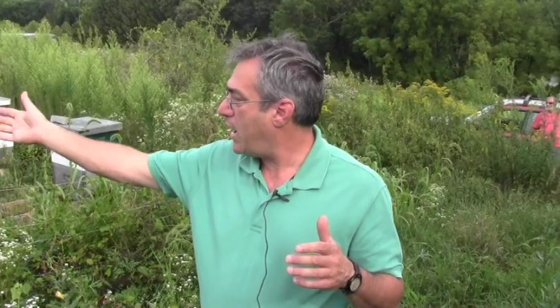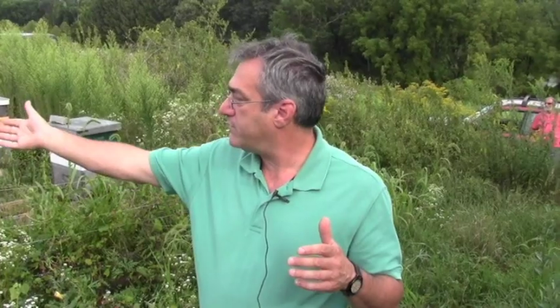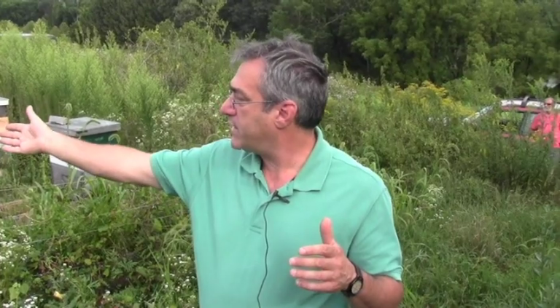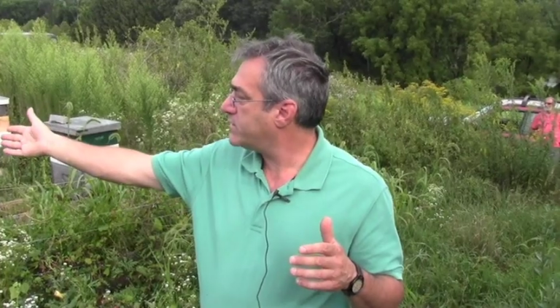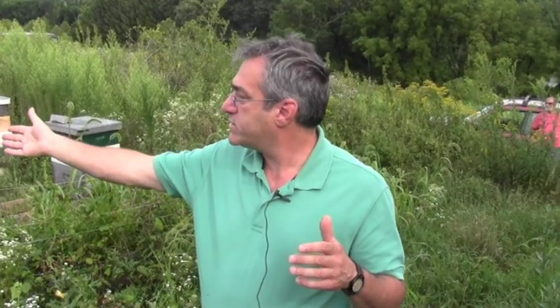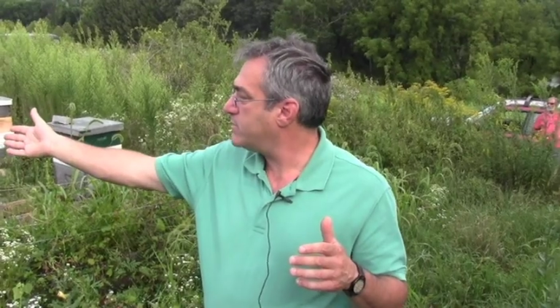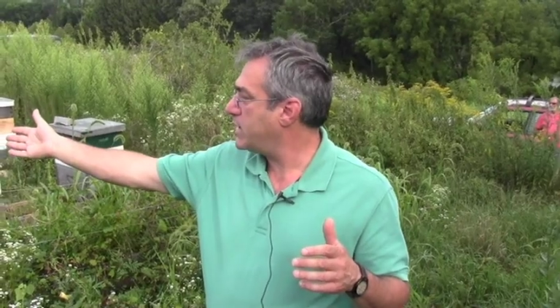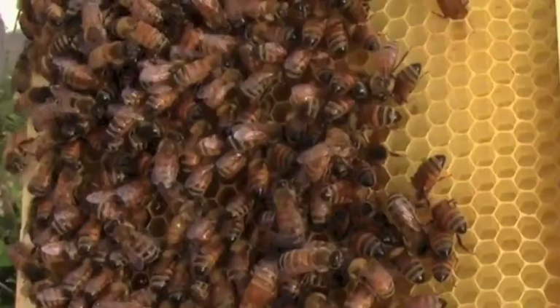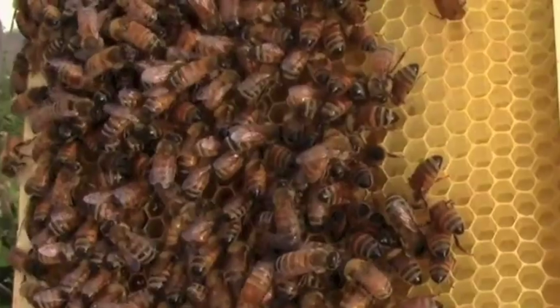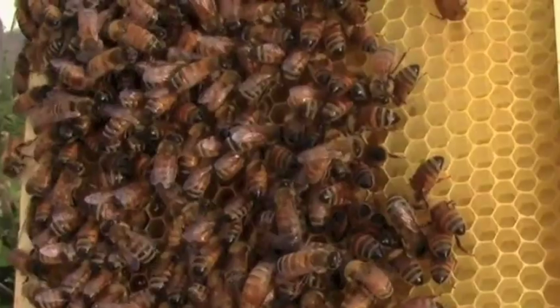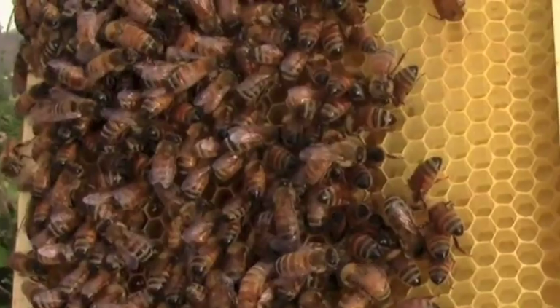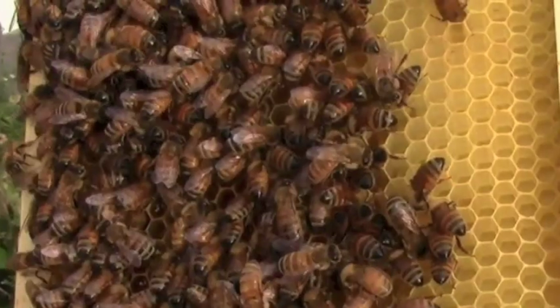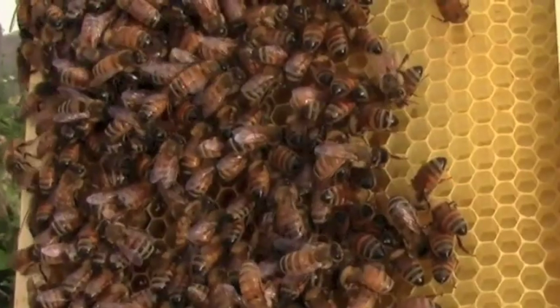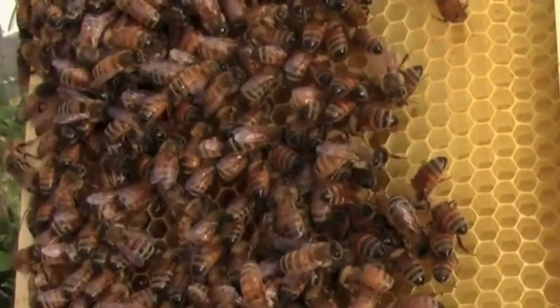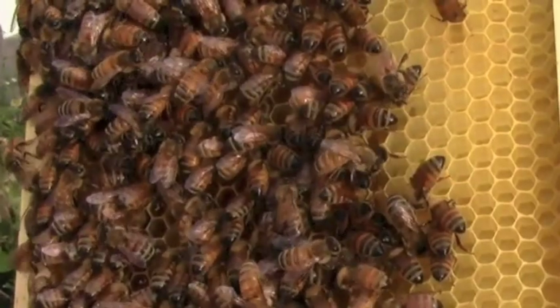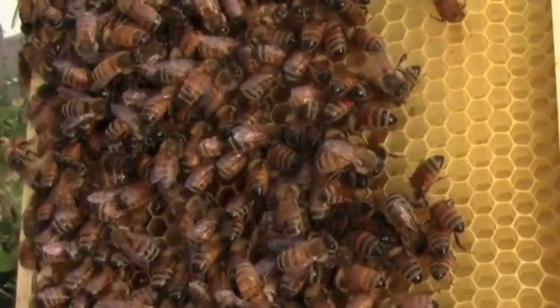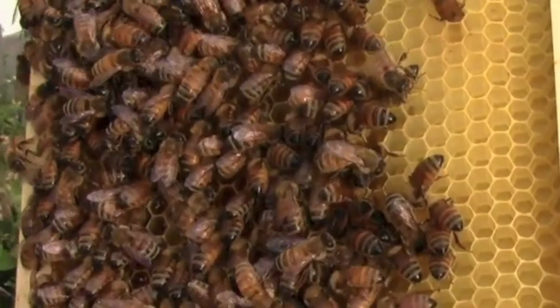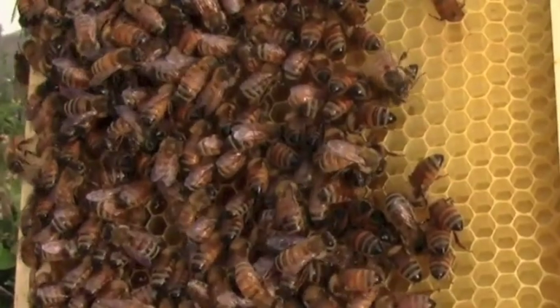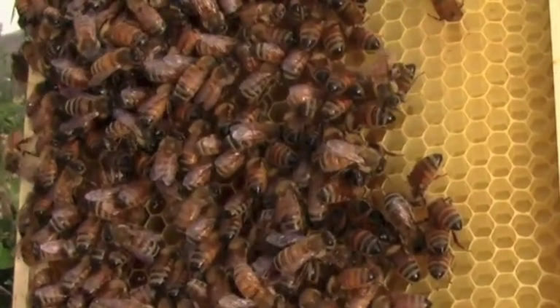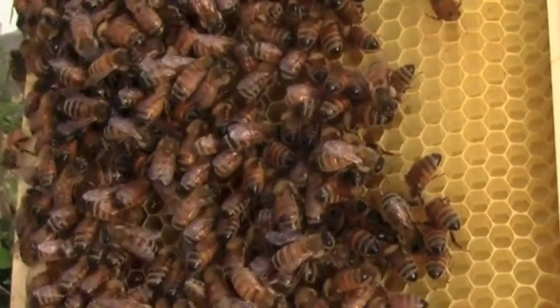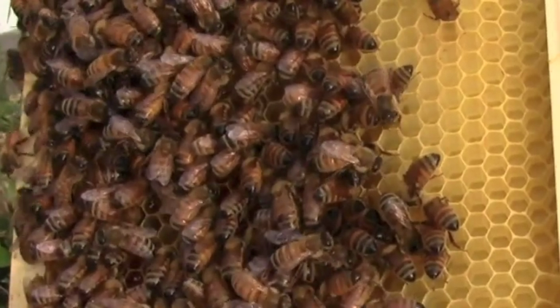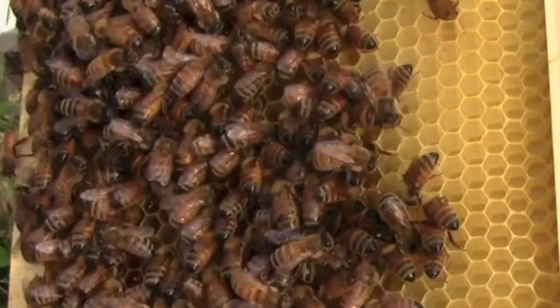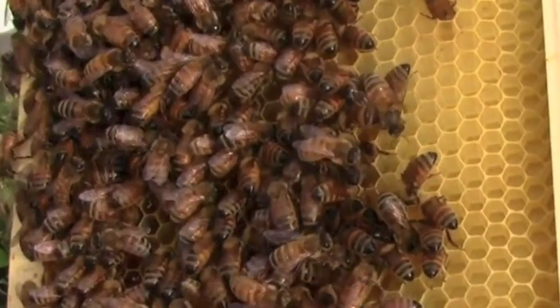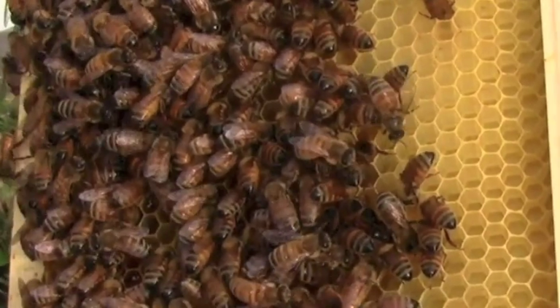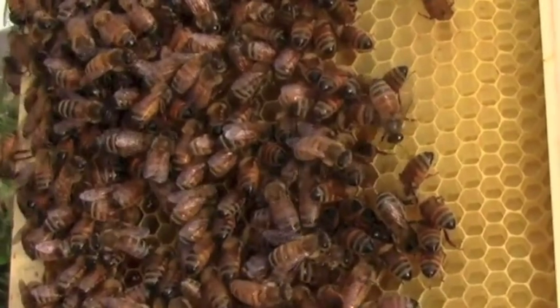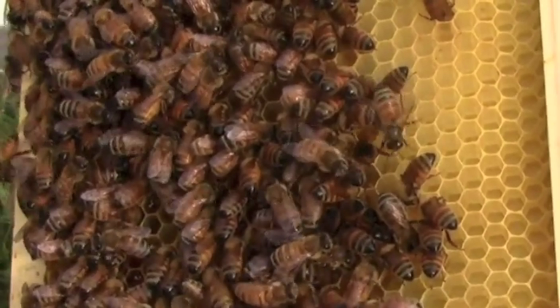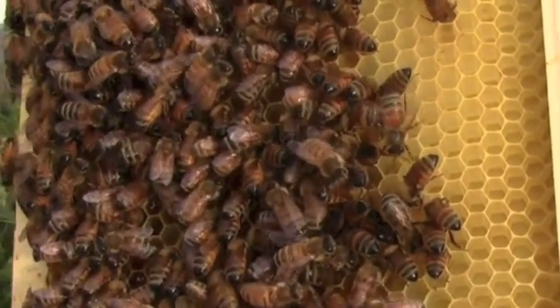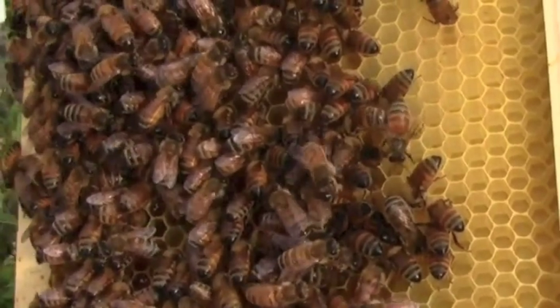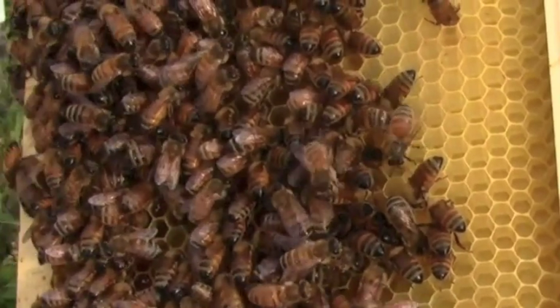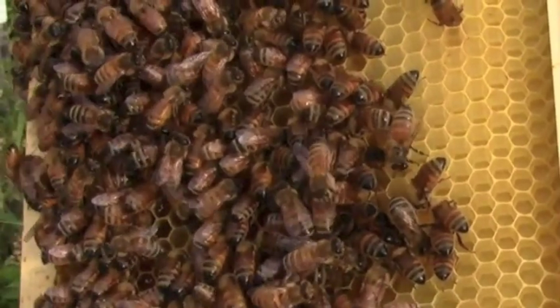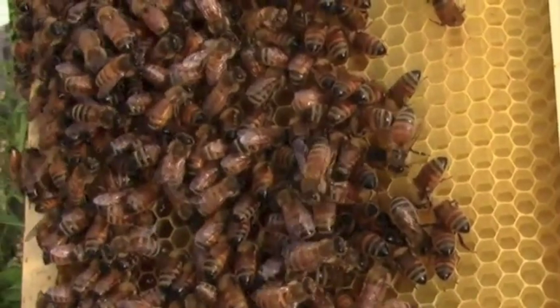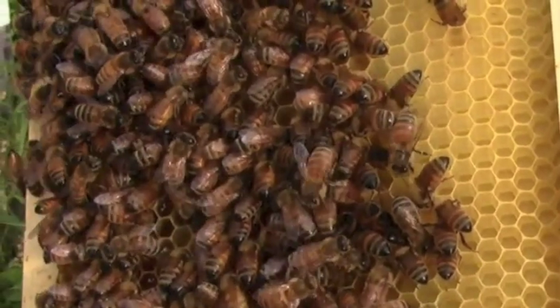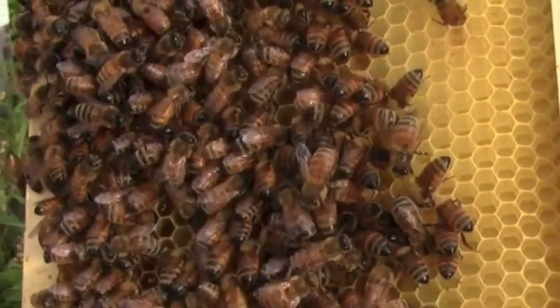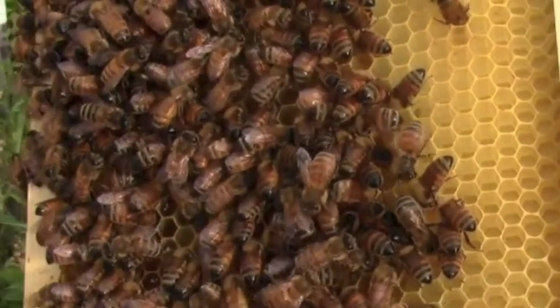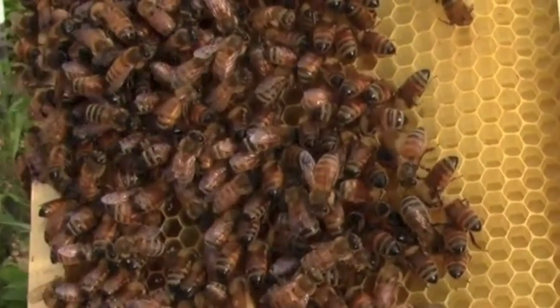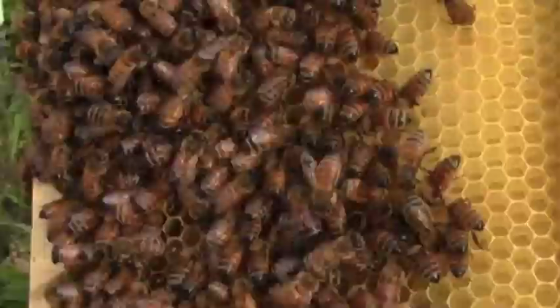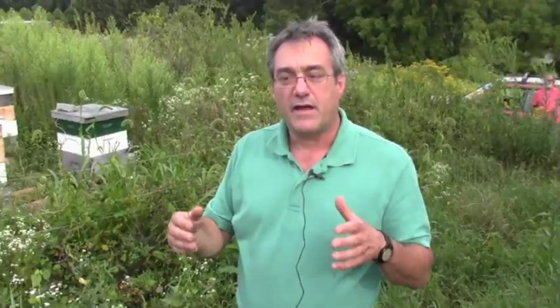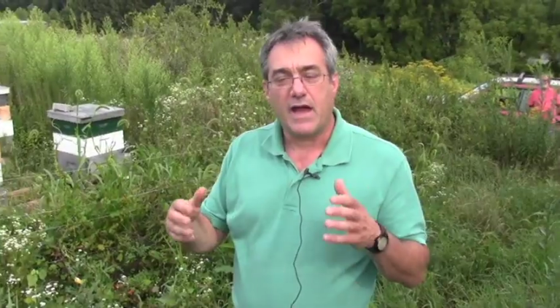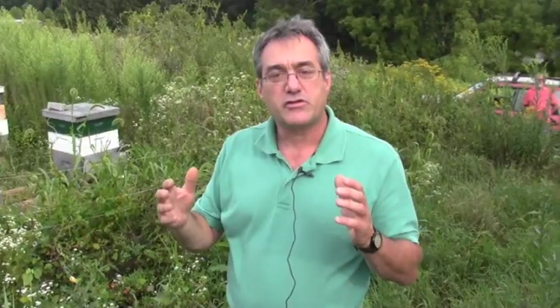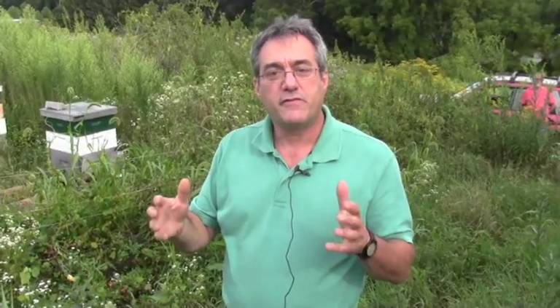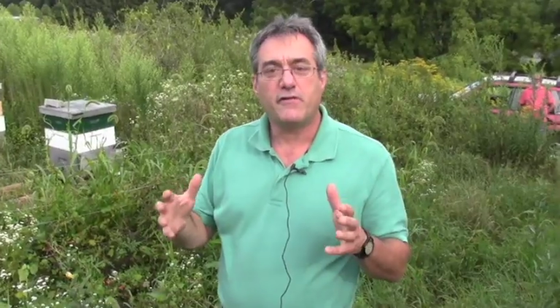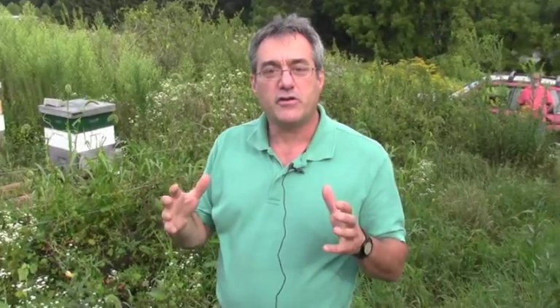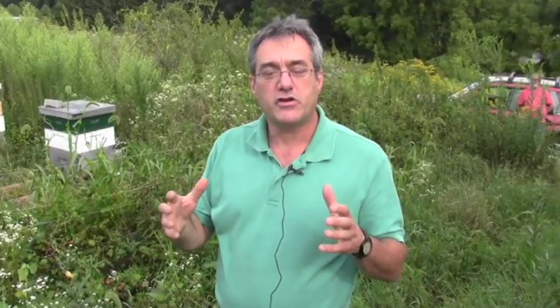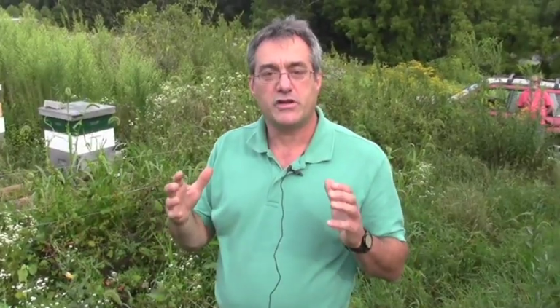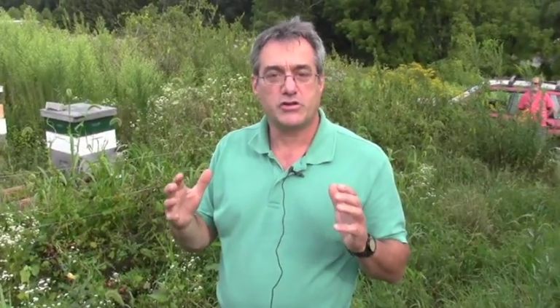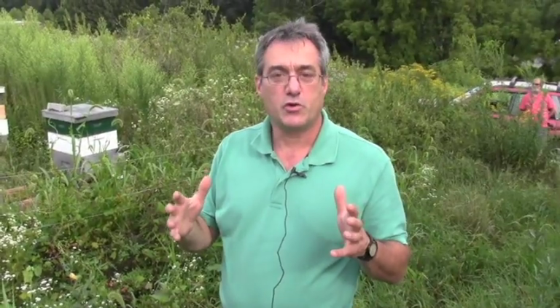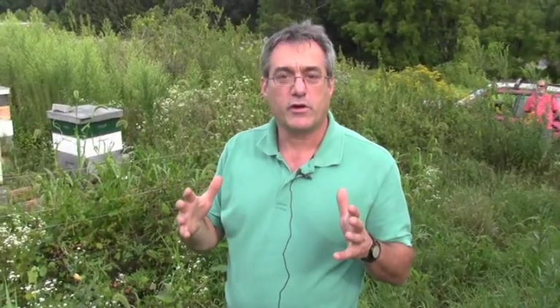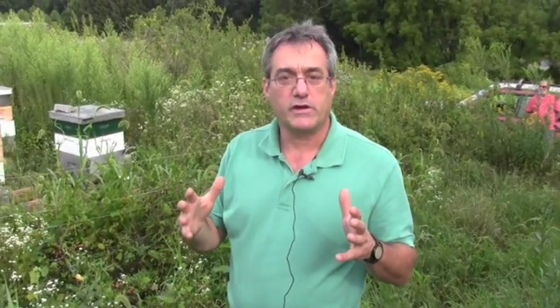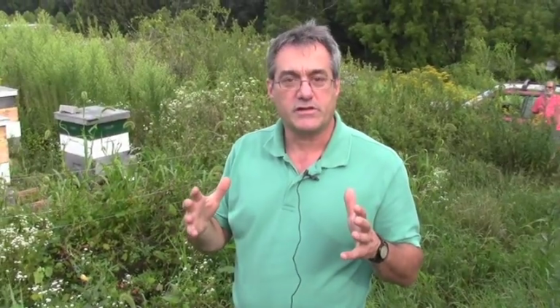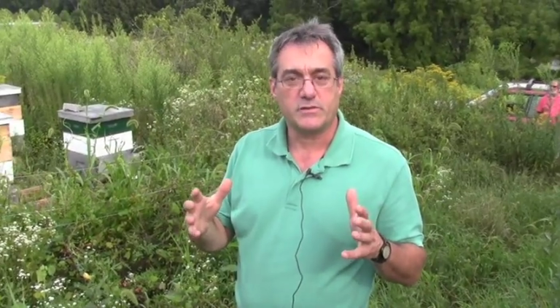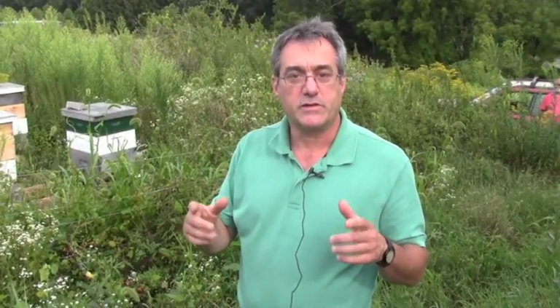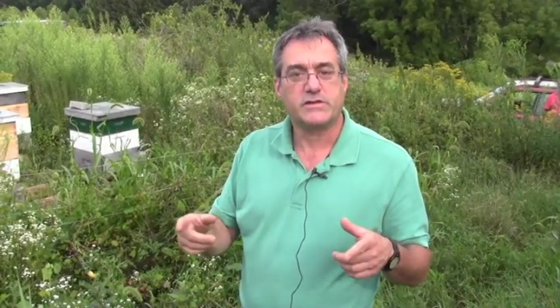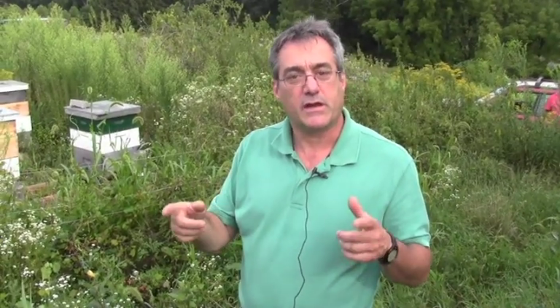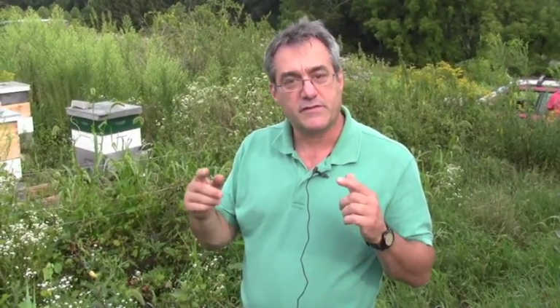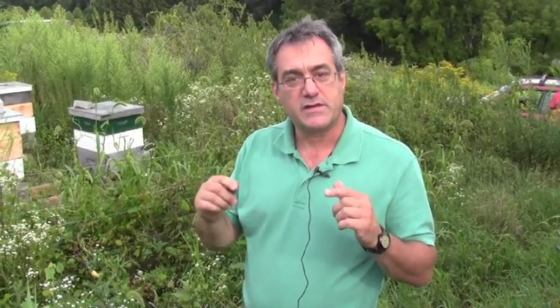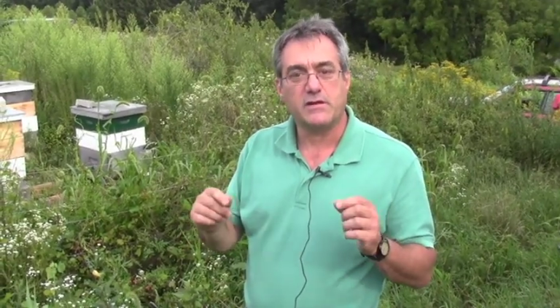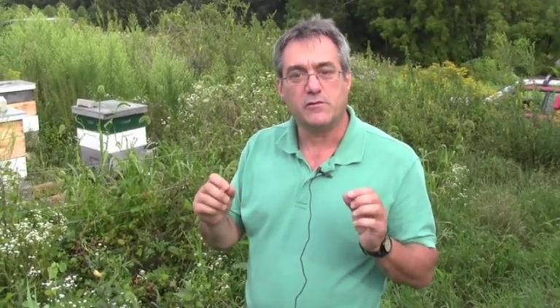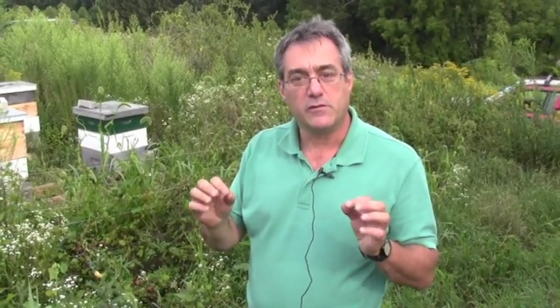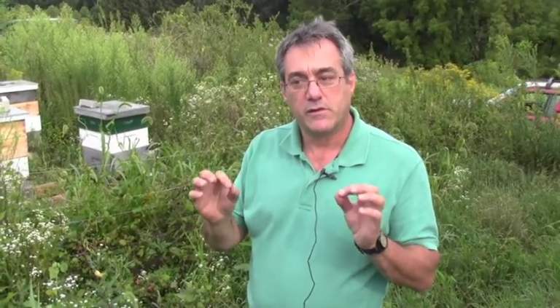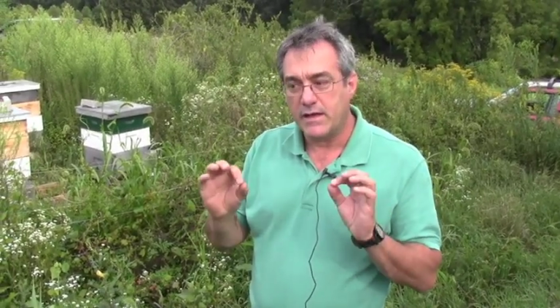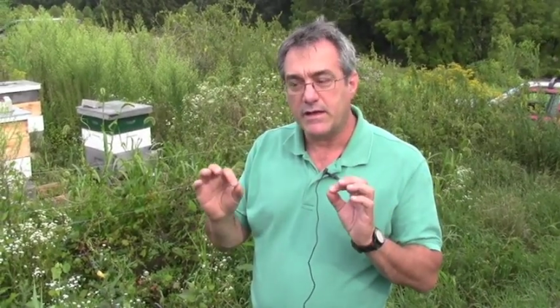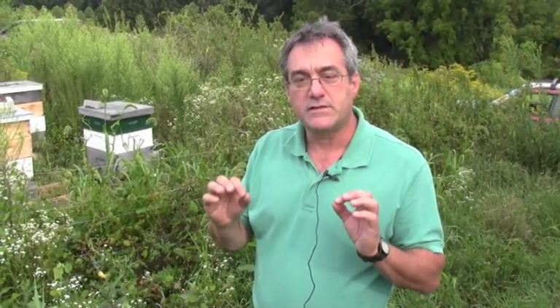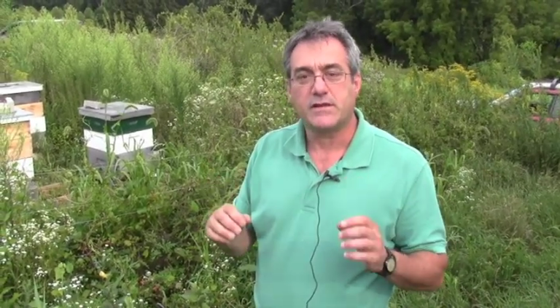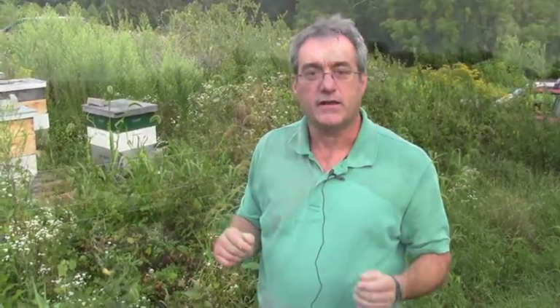A hive like this may be made up of 60 to 80 thousand bees. They actually function as an organism instead of as single insects.